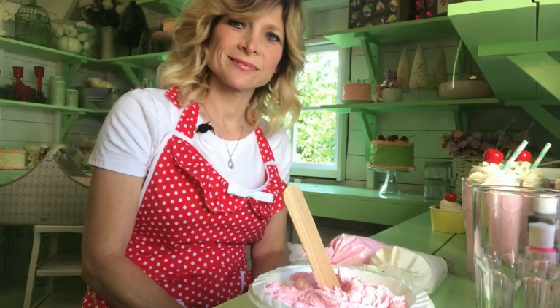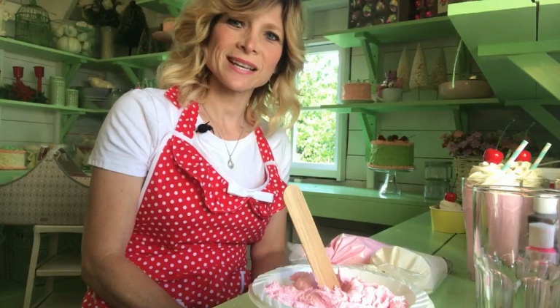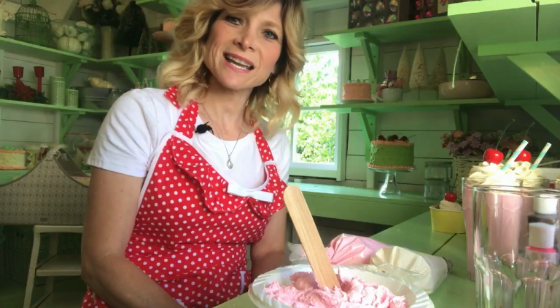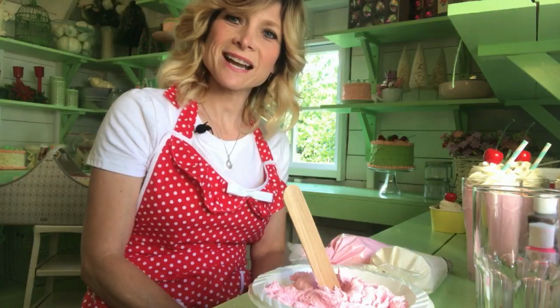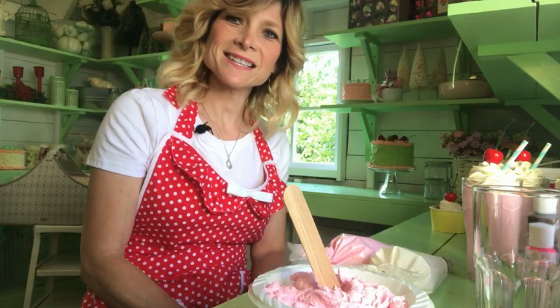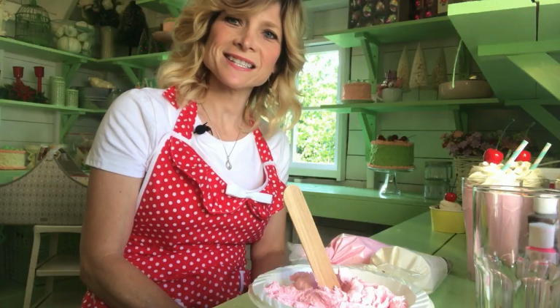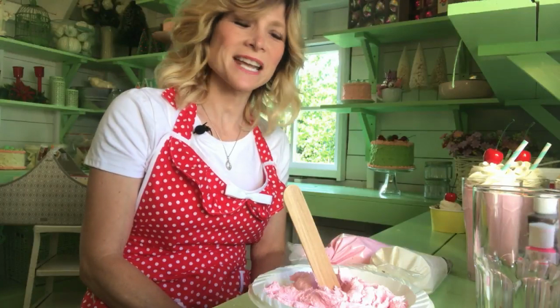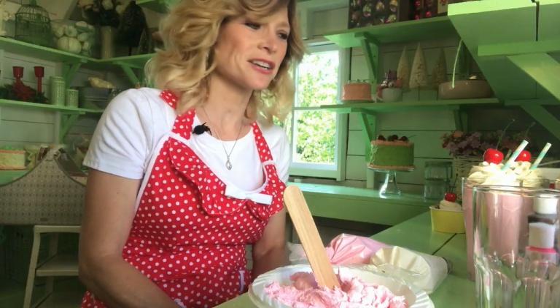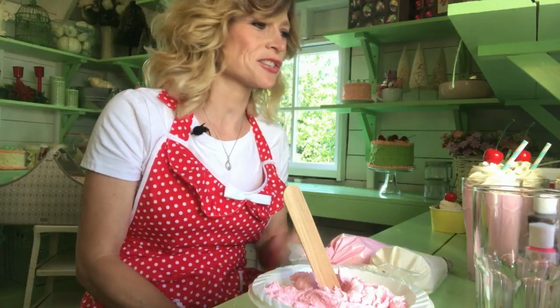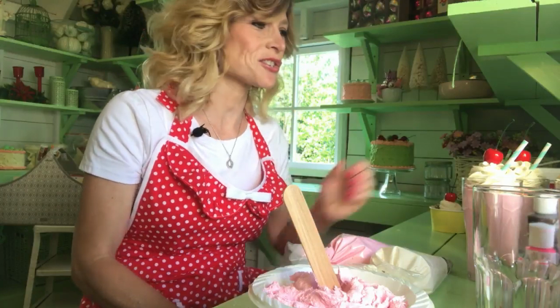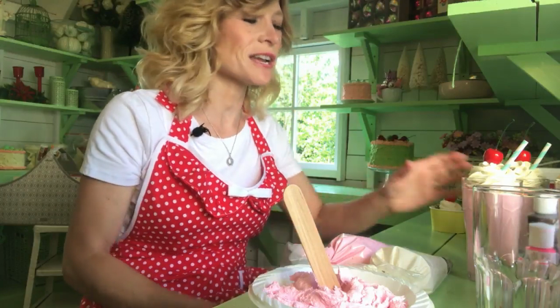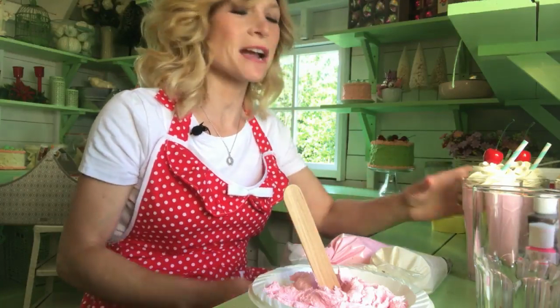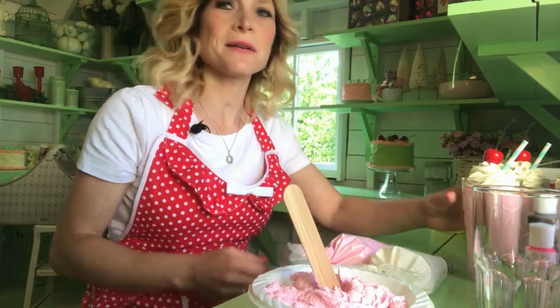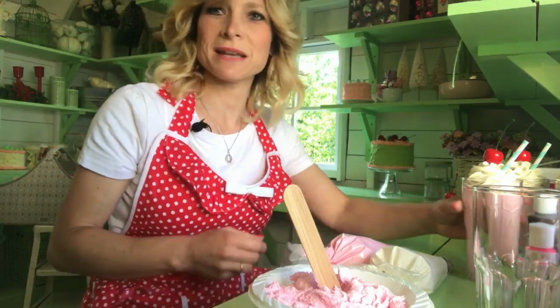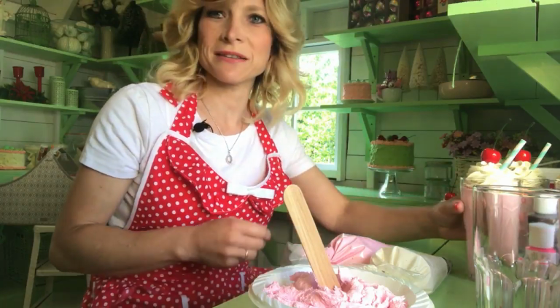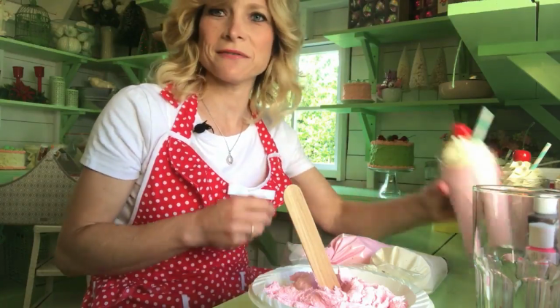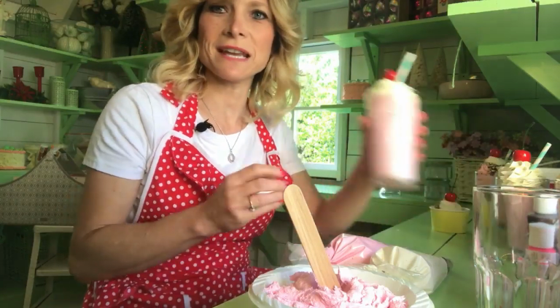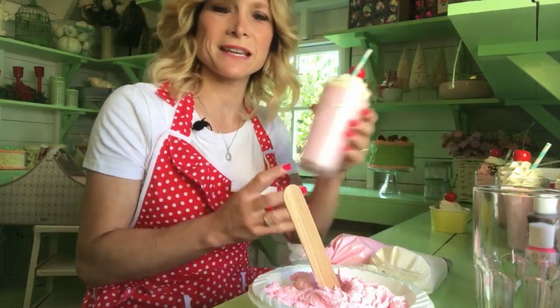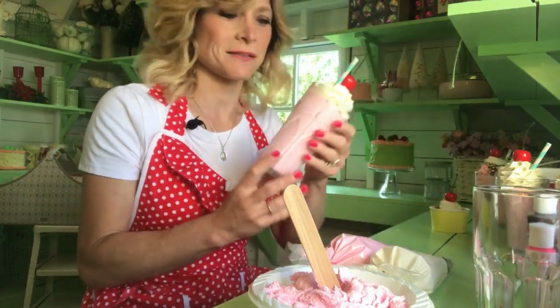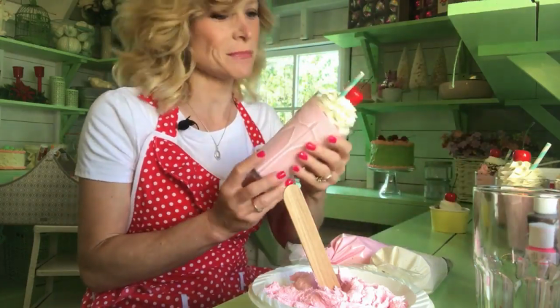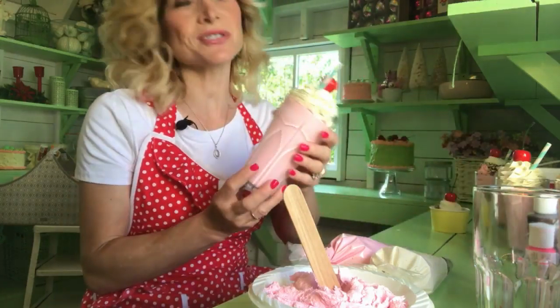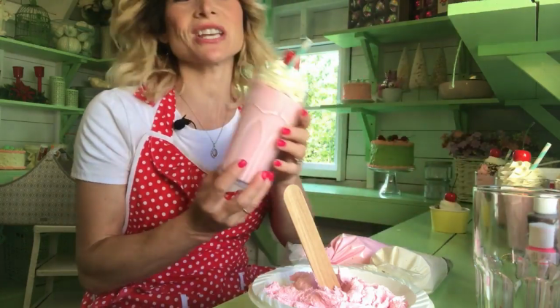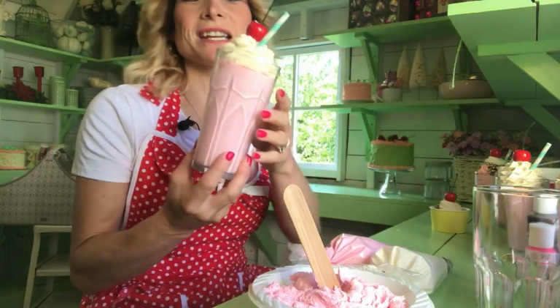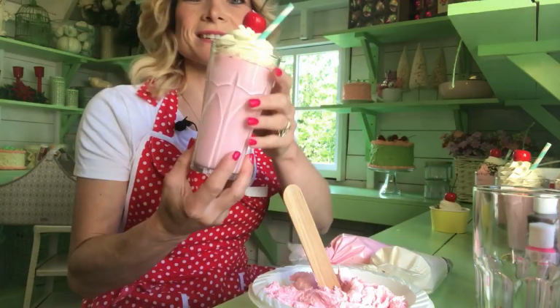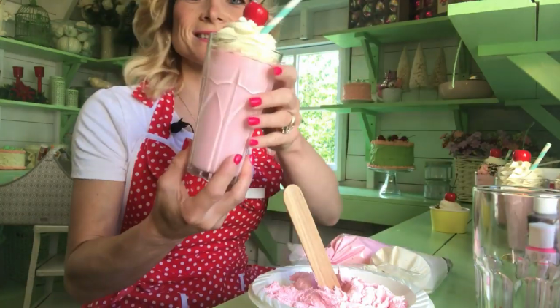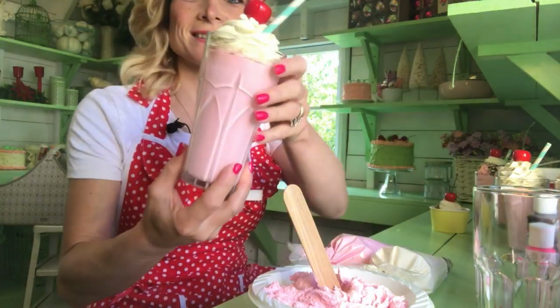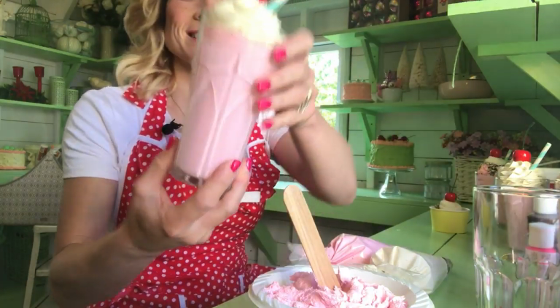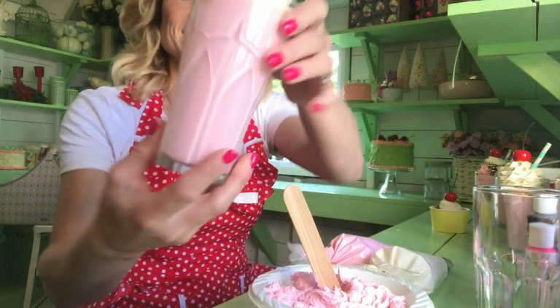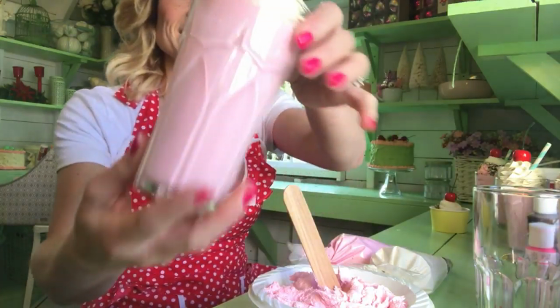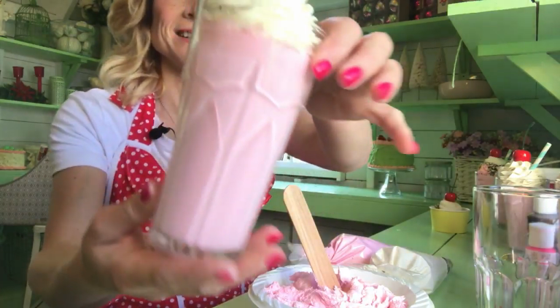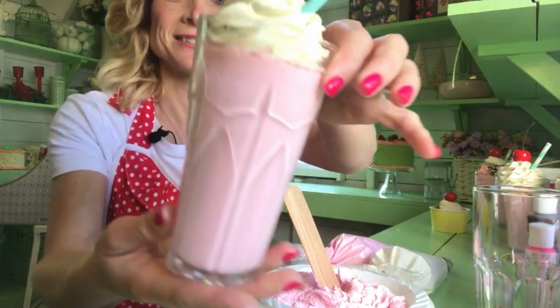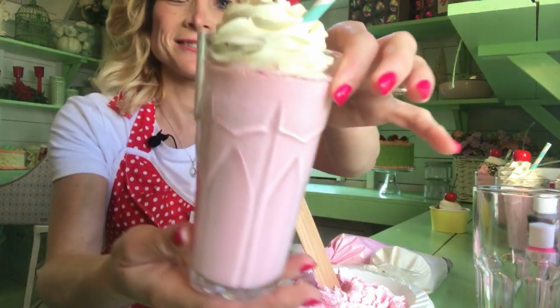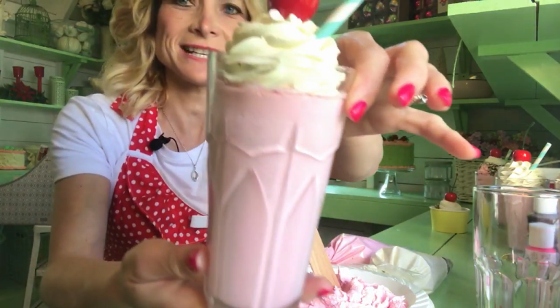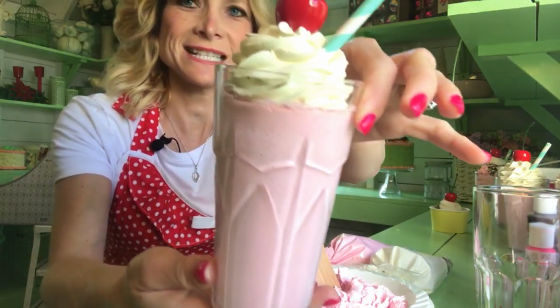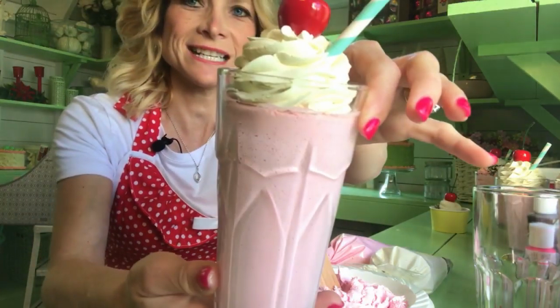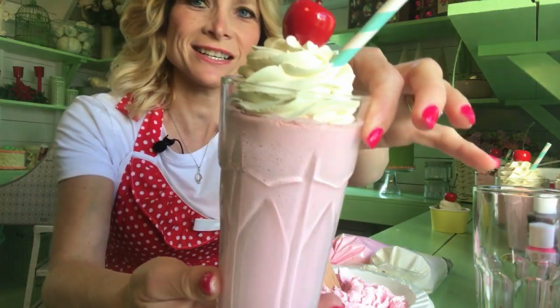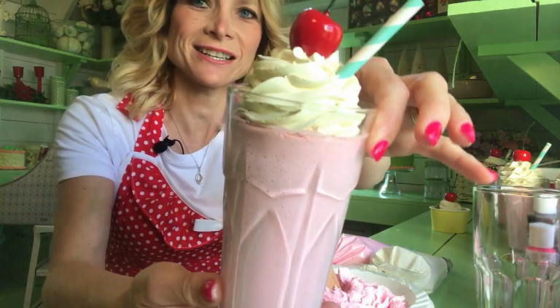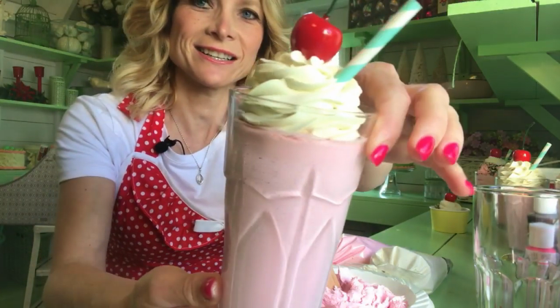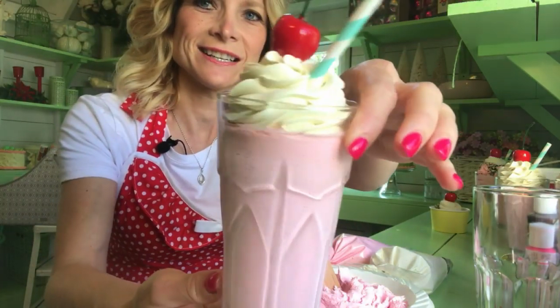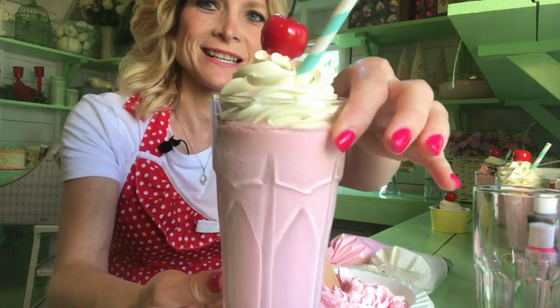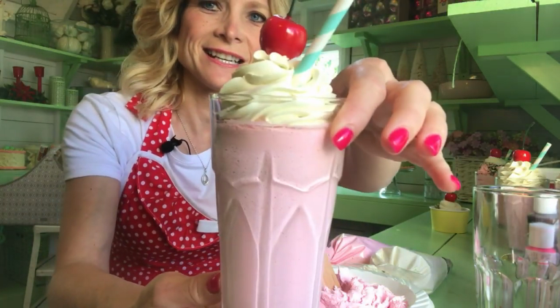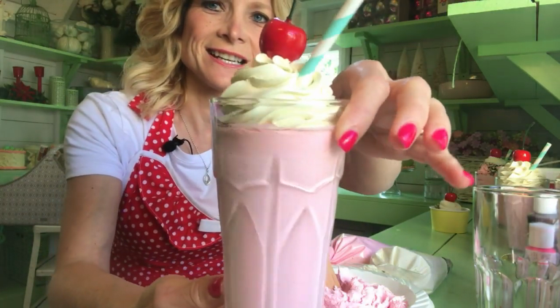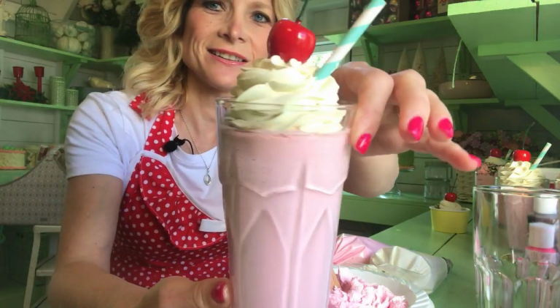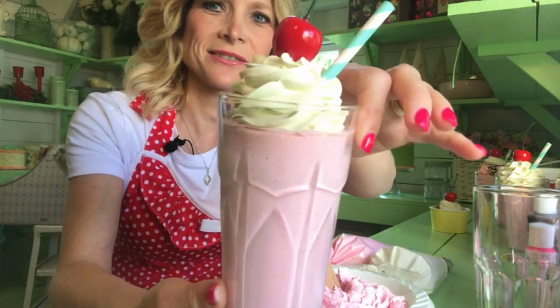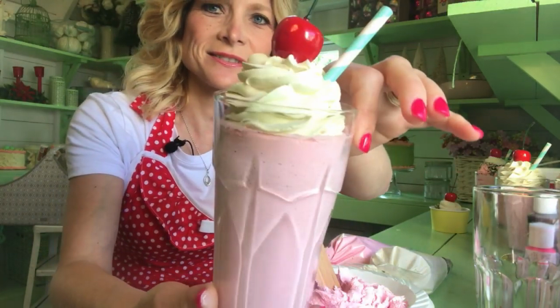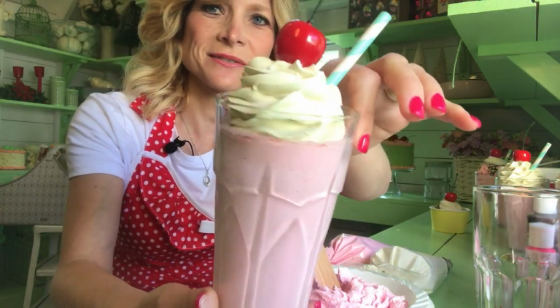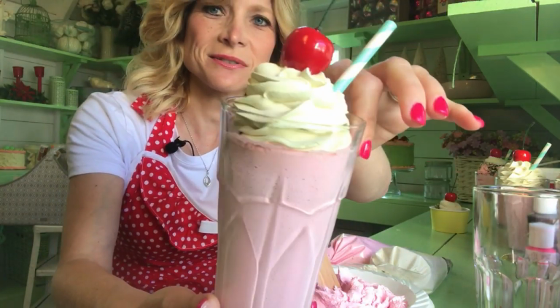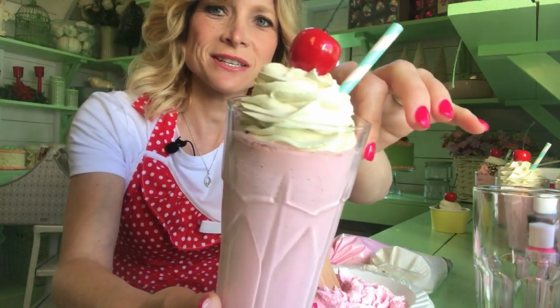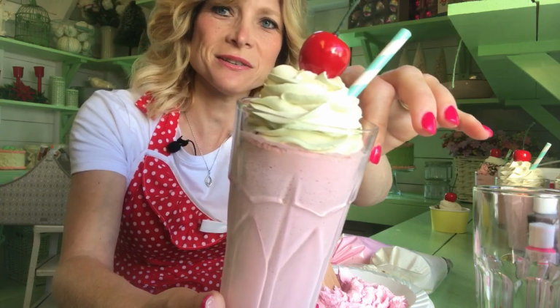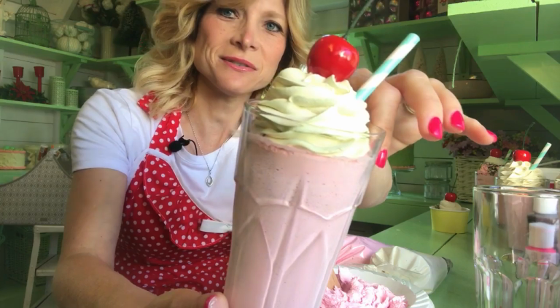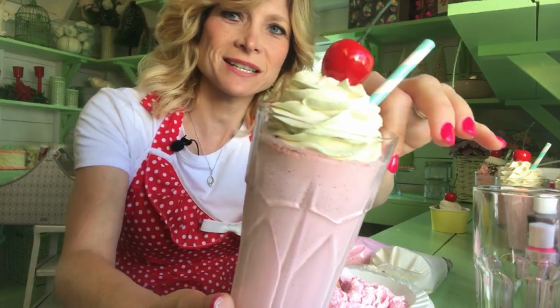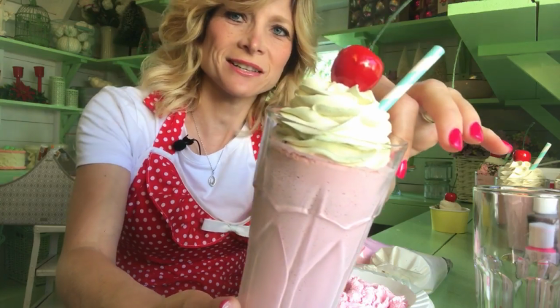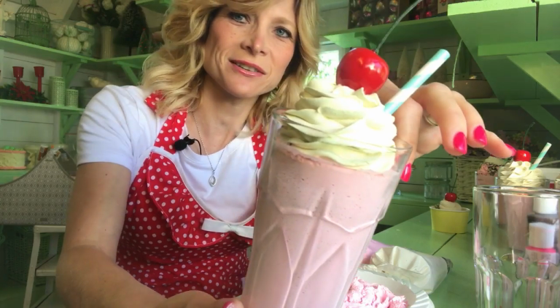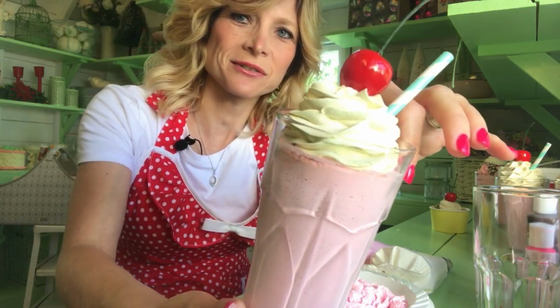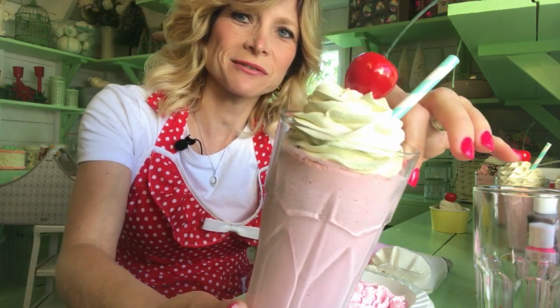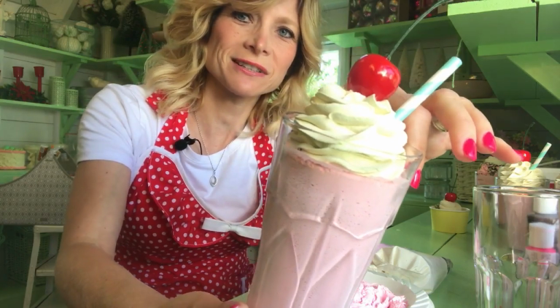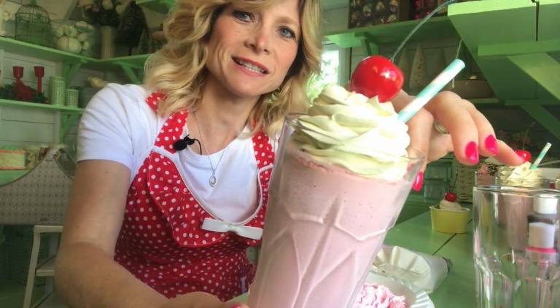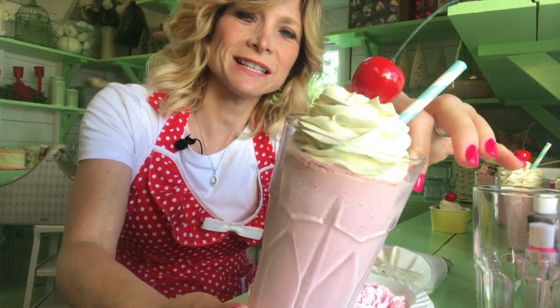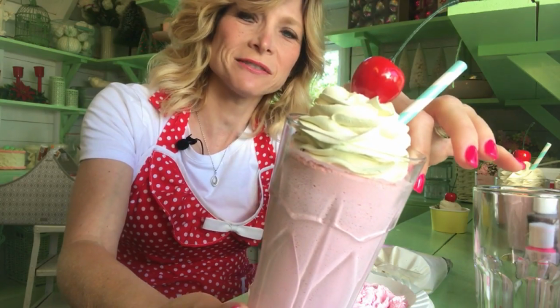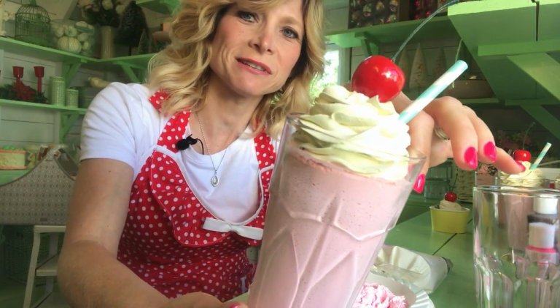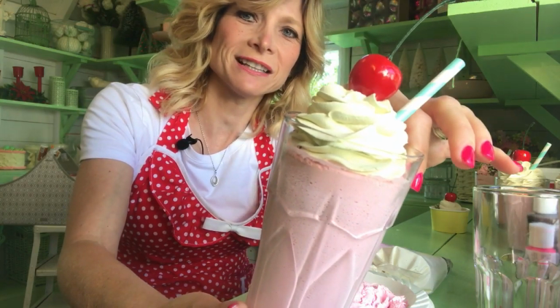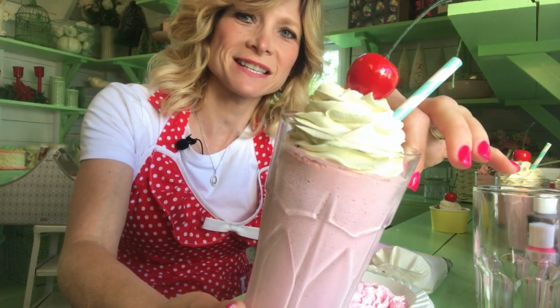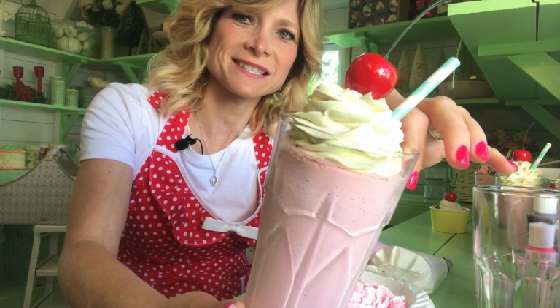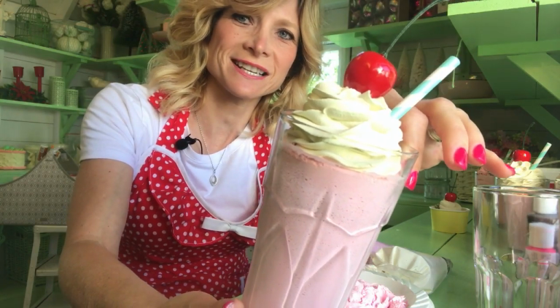Hey guys, today I'm going to show you how to make the fake milkshakes, right here. Looks so cute and they look really realistic.